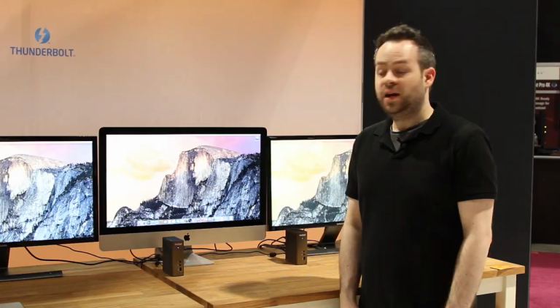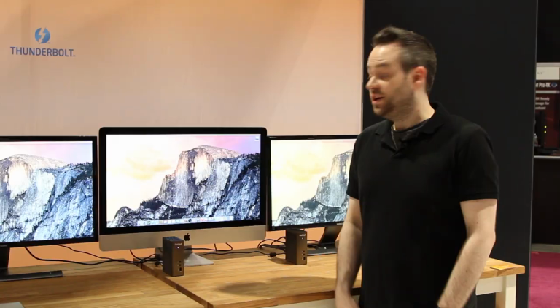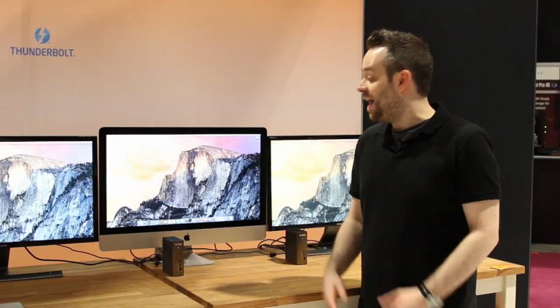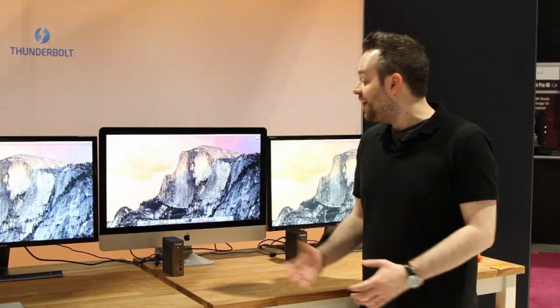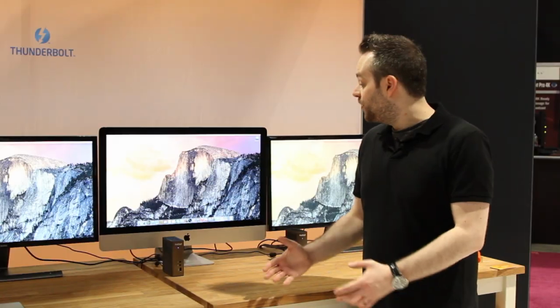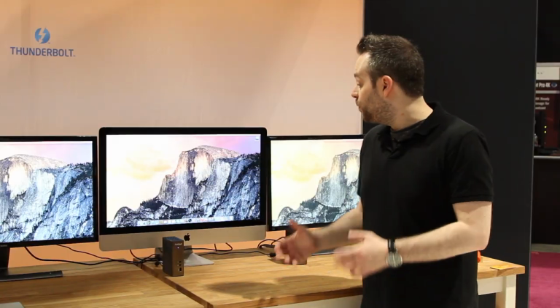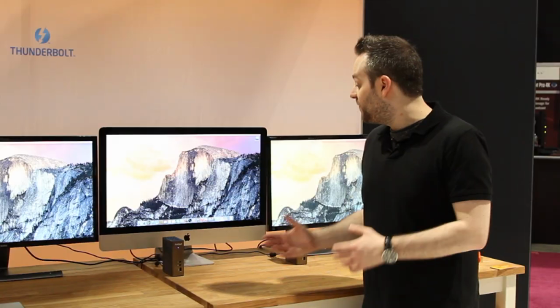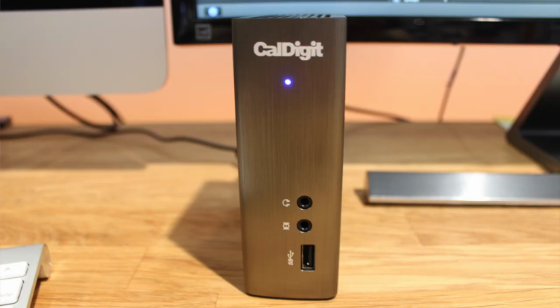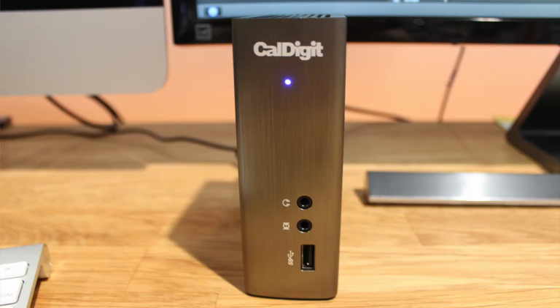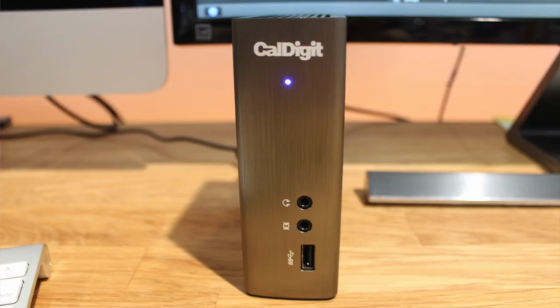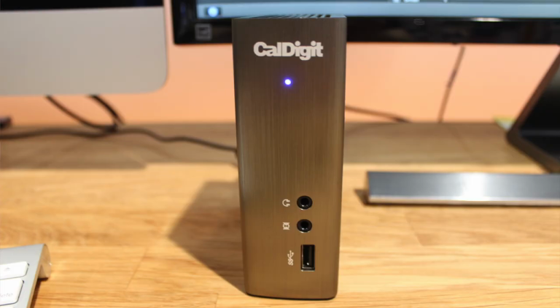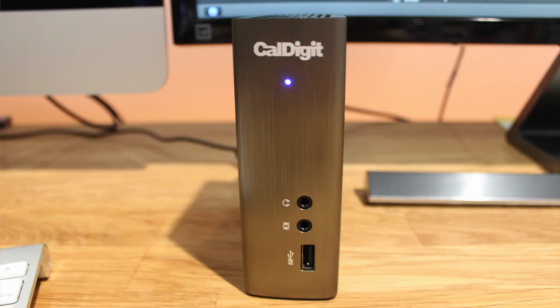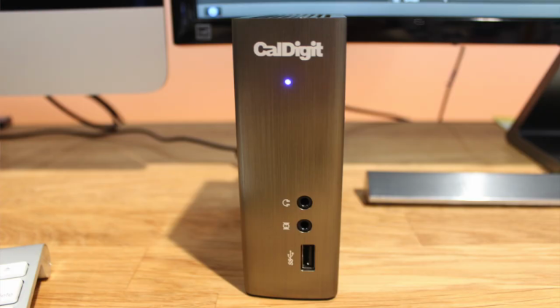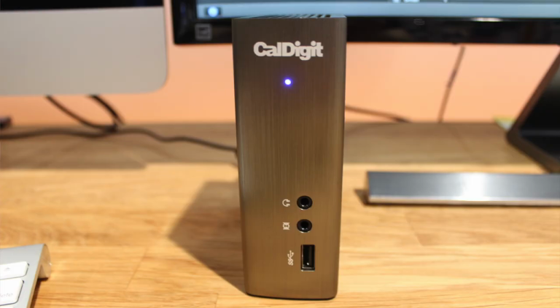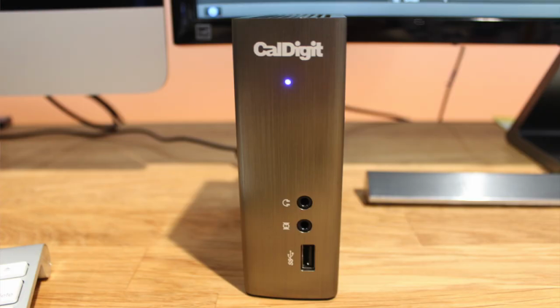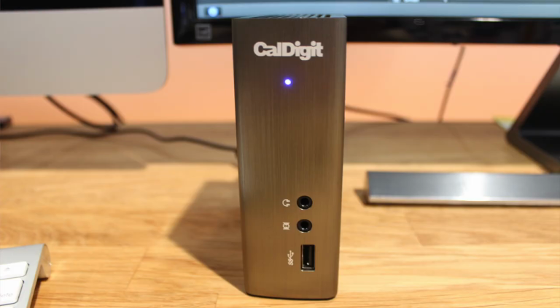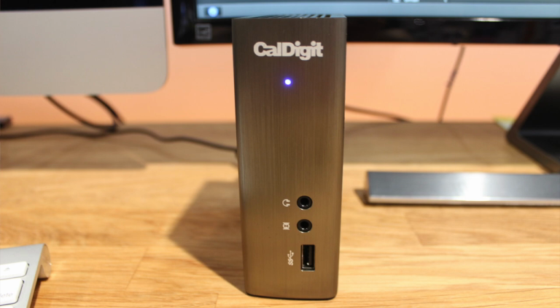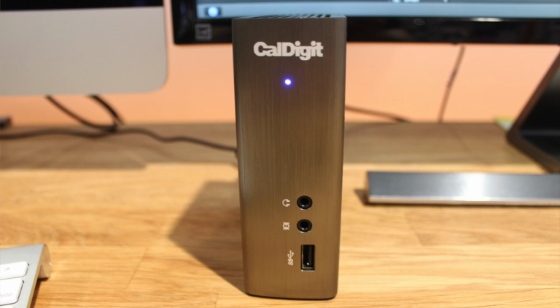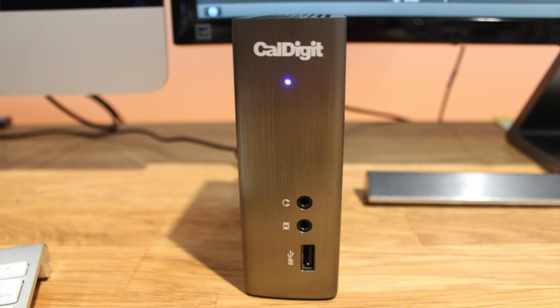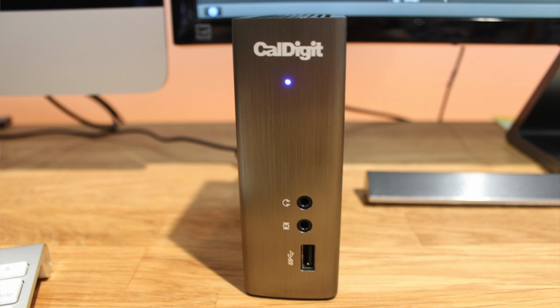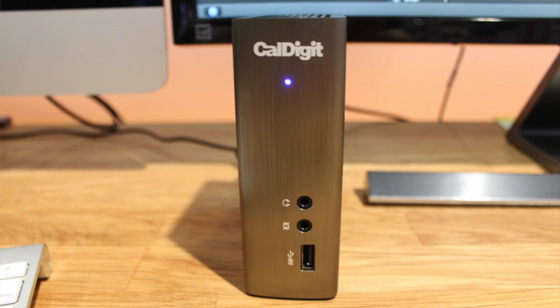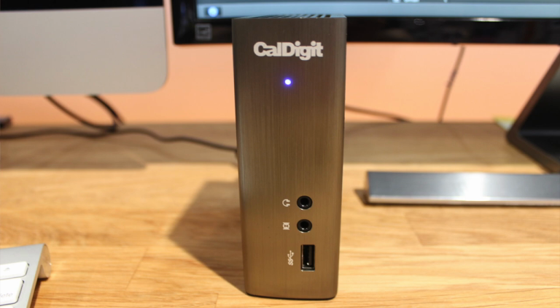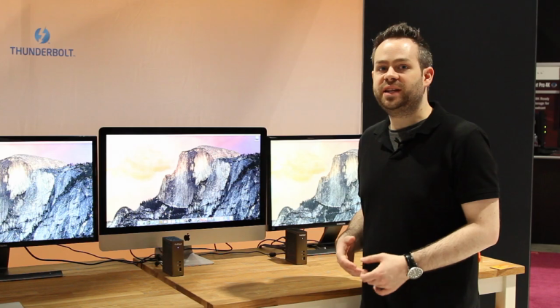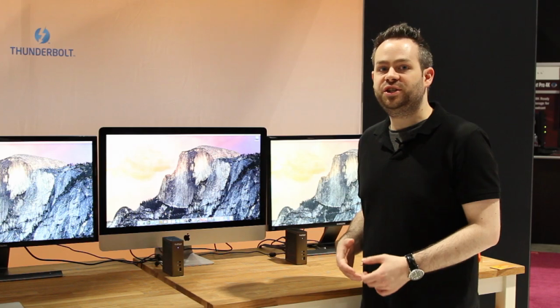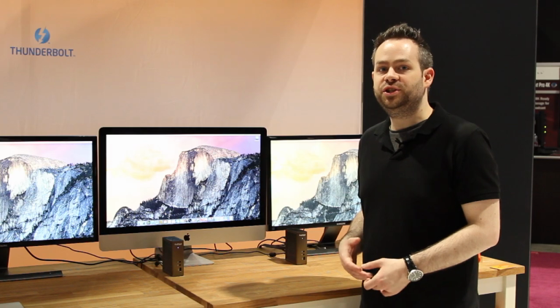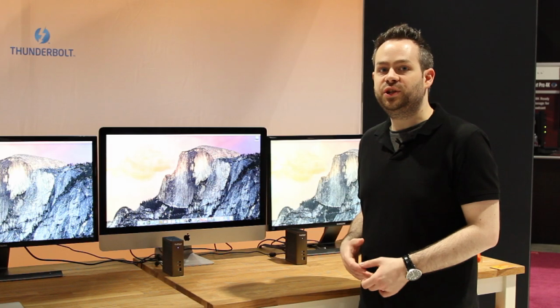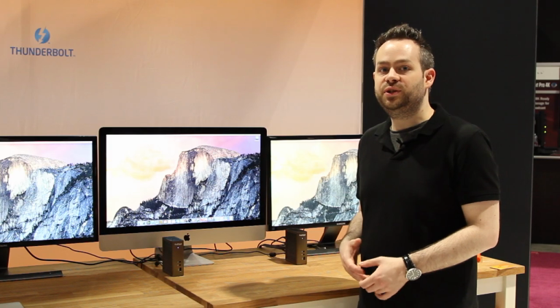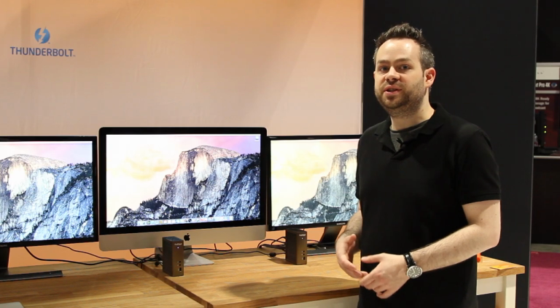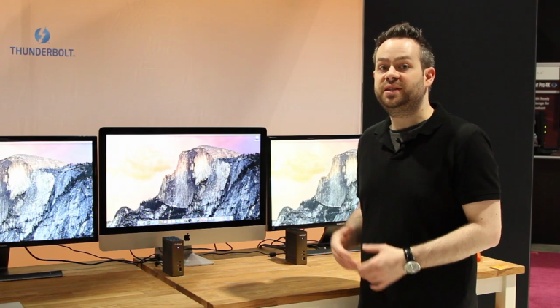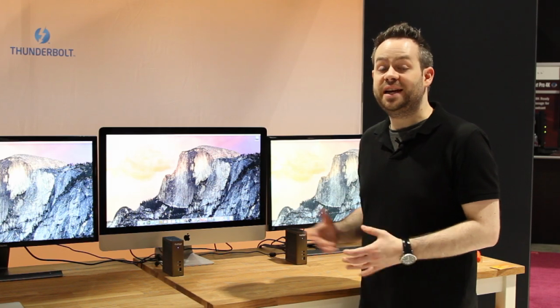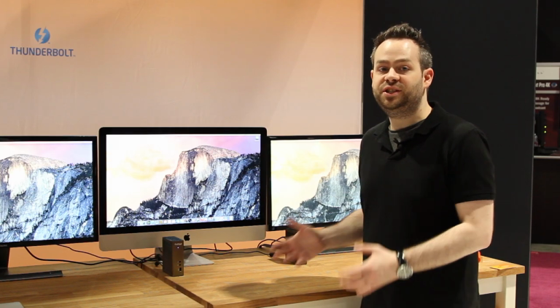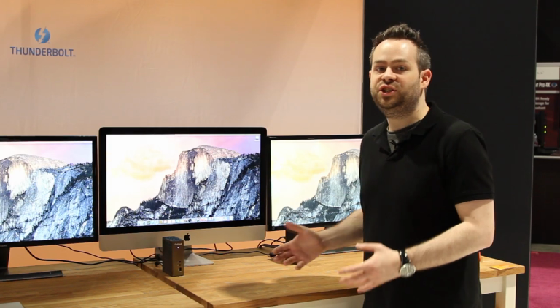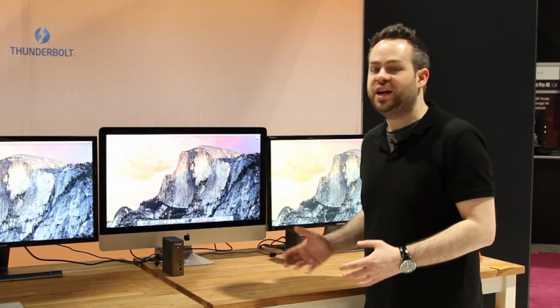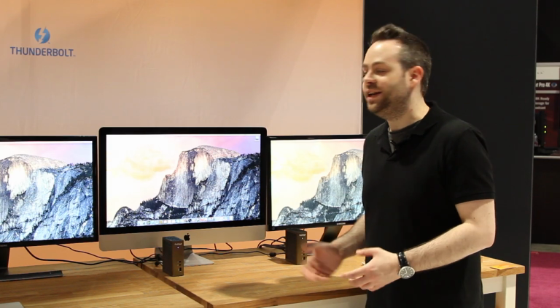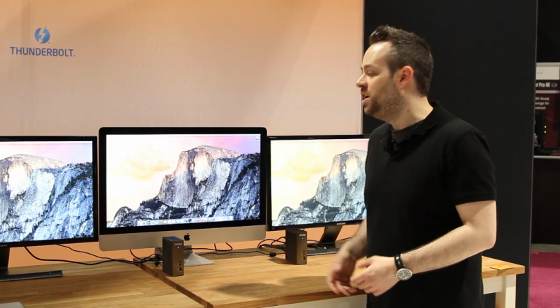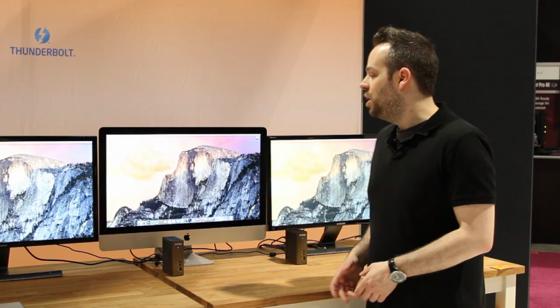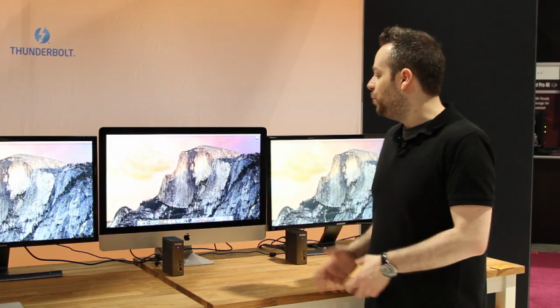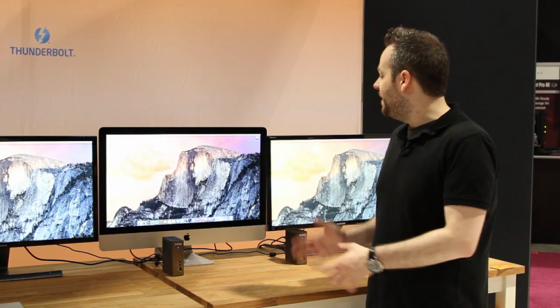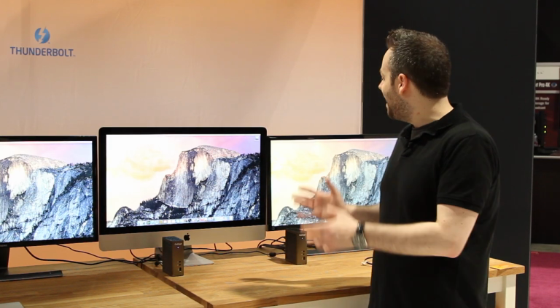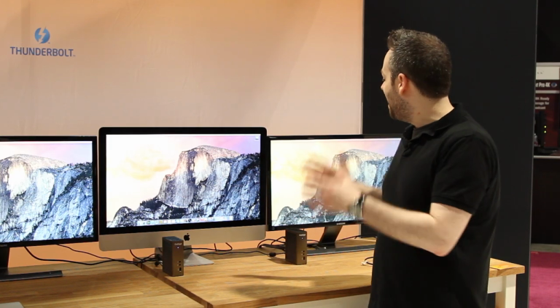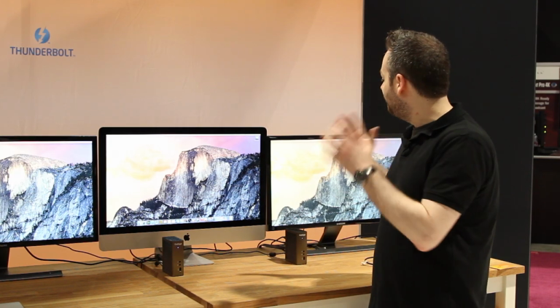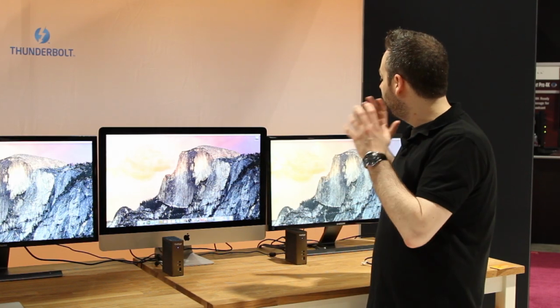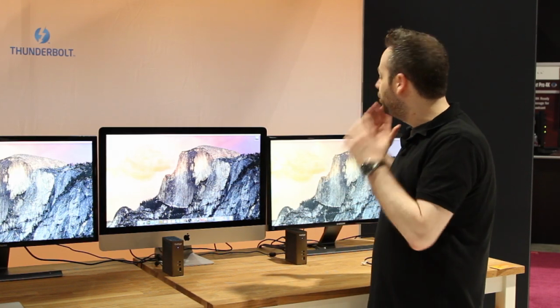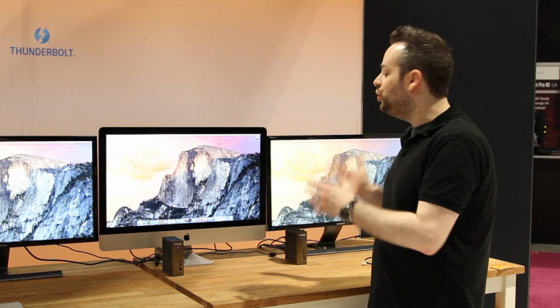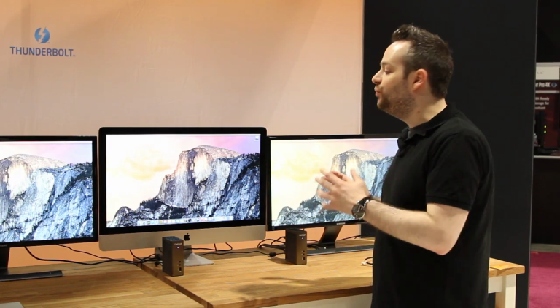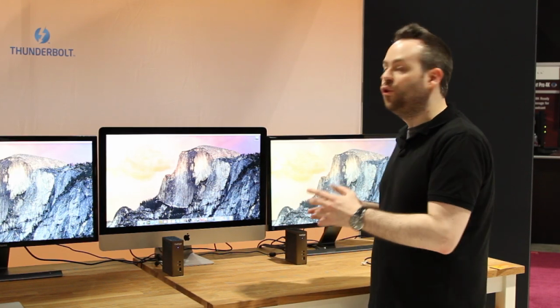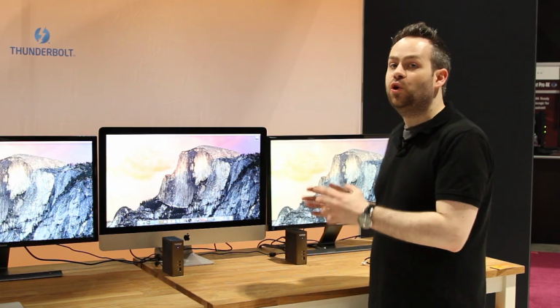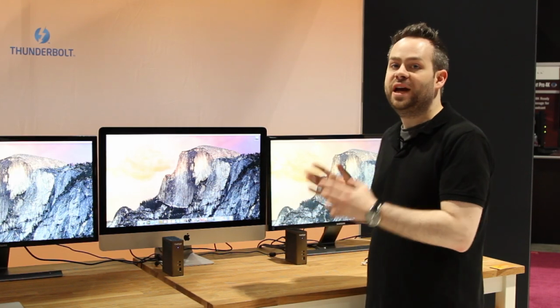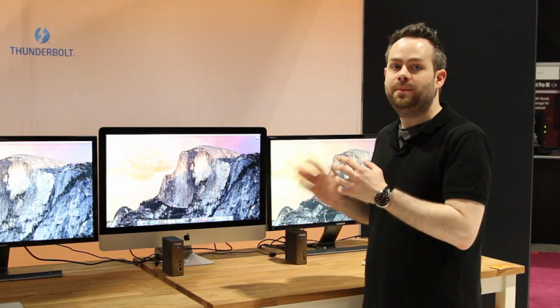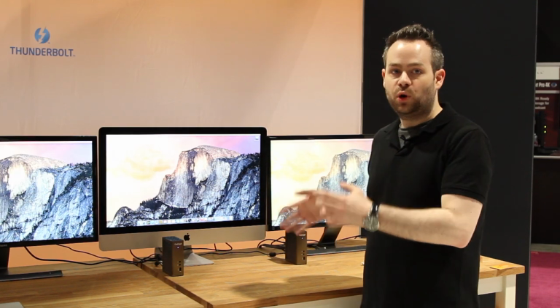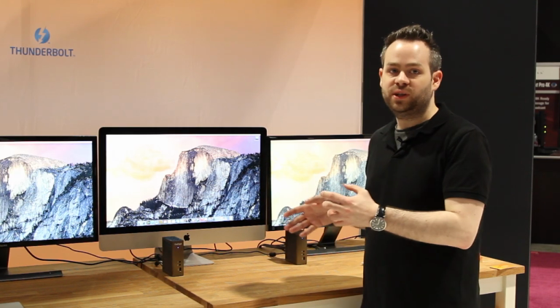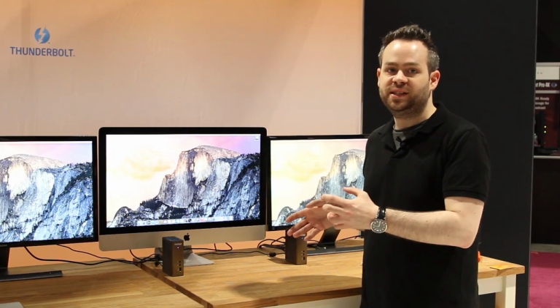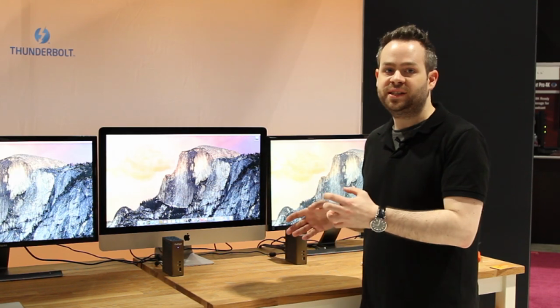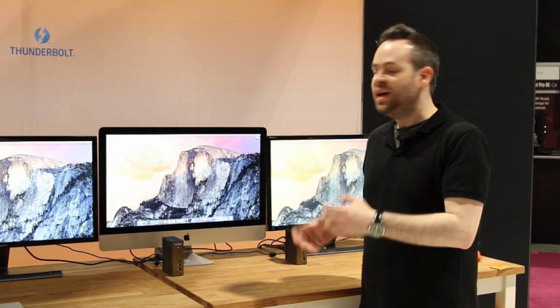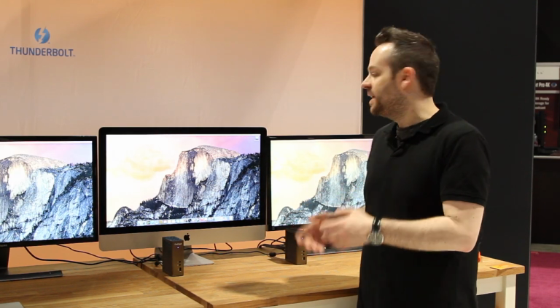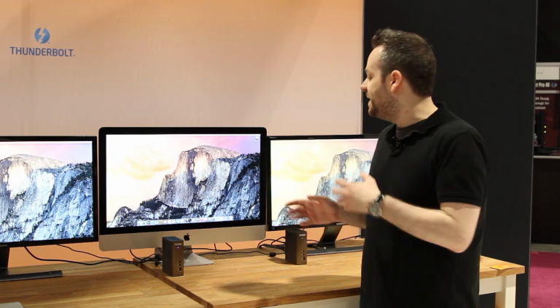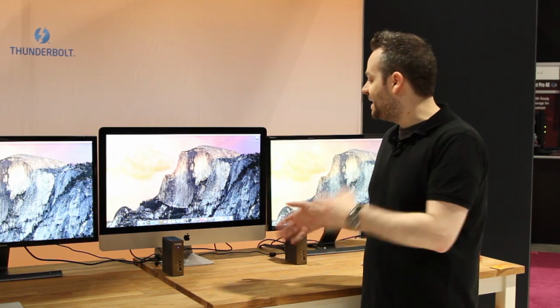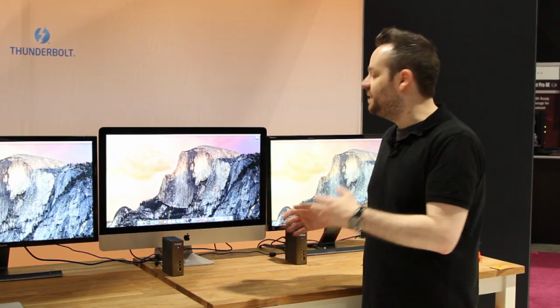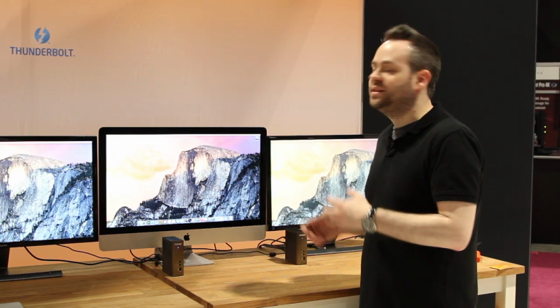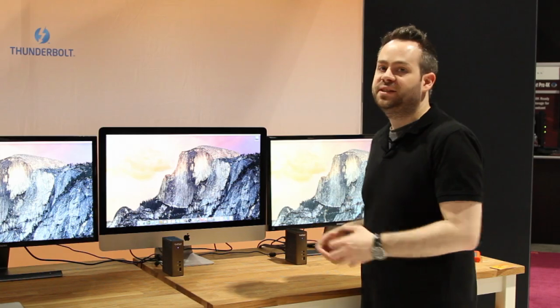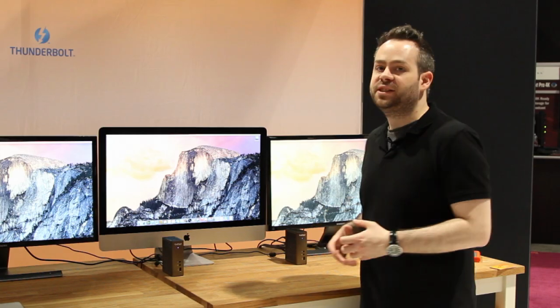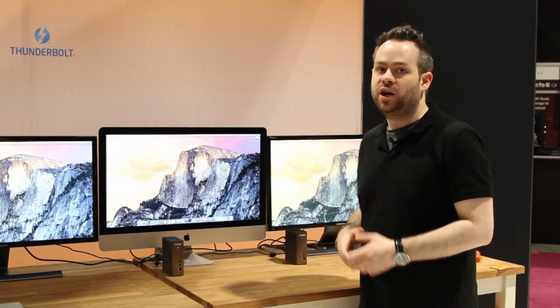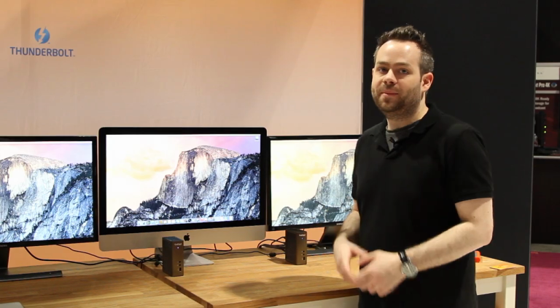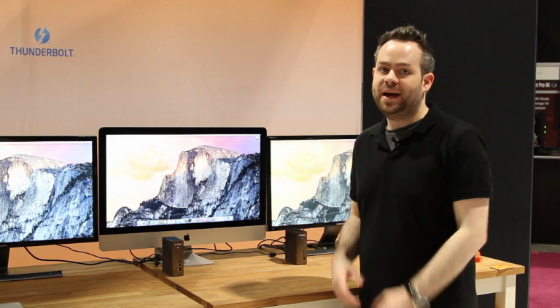Now that we've added the second CalDigit Thunderbolt Station 2 into the daisy chain, we now have two 4K monitors connected to this iMac.